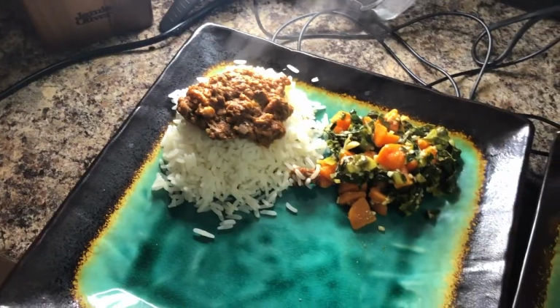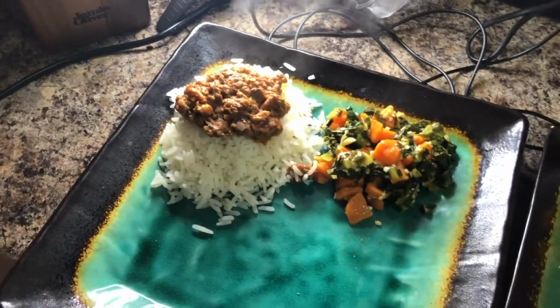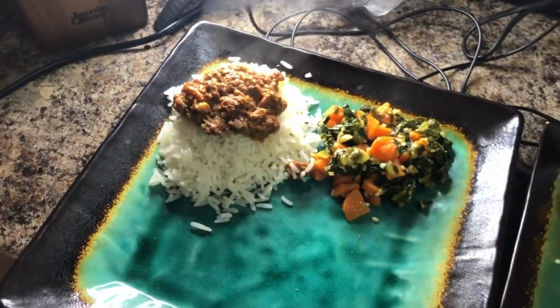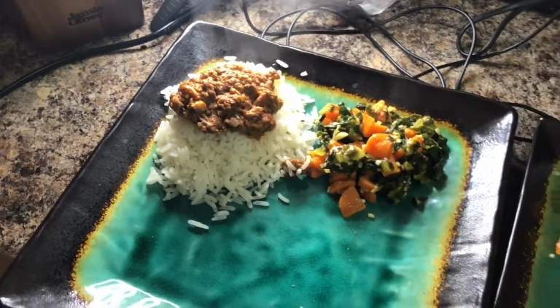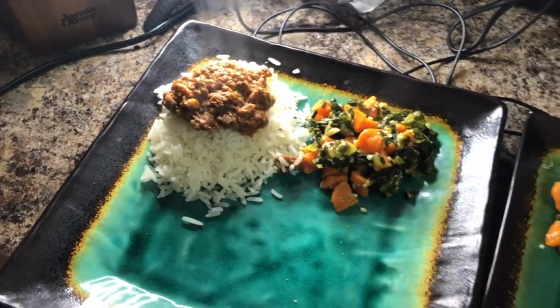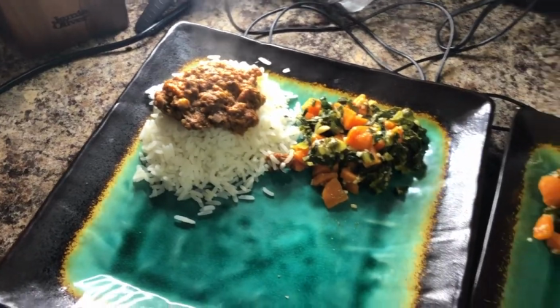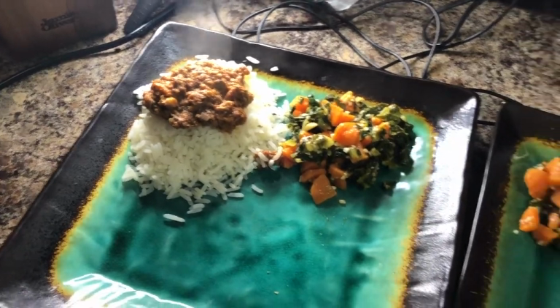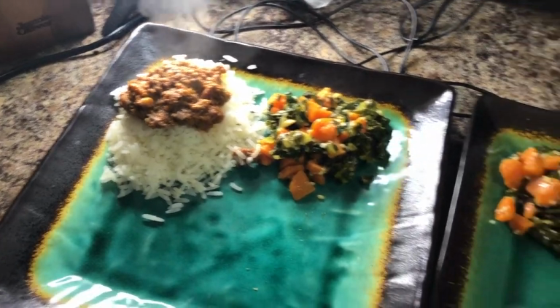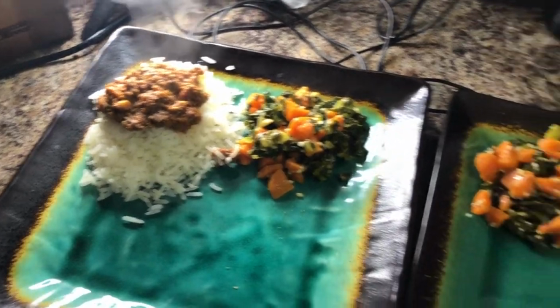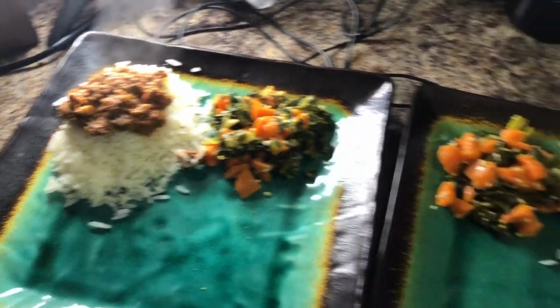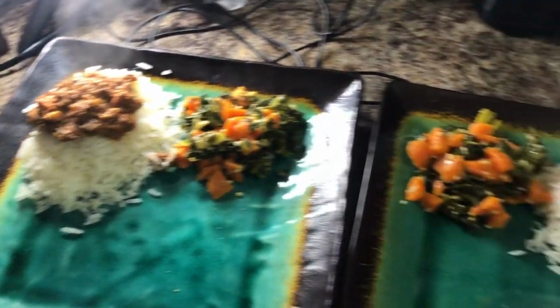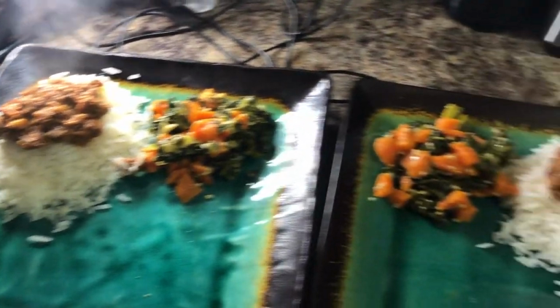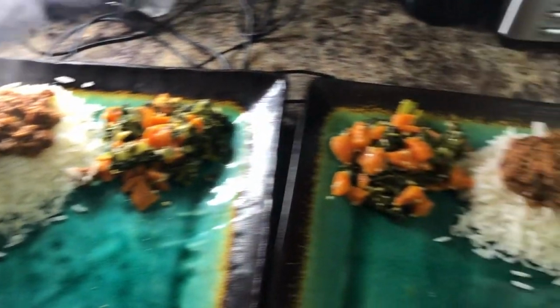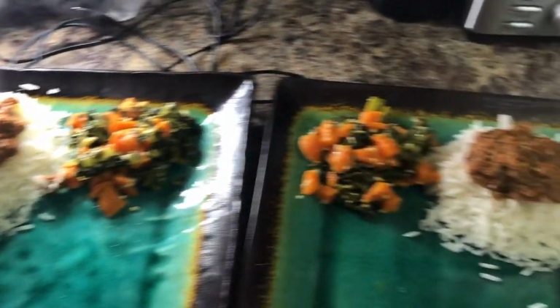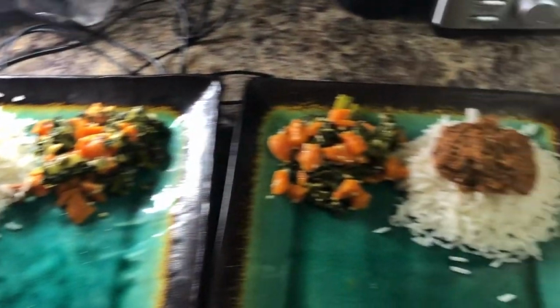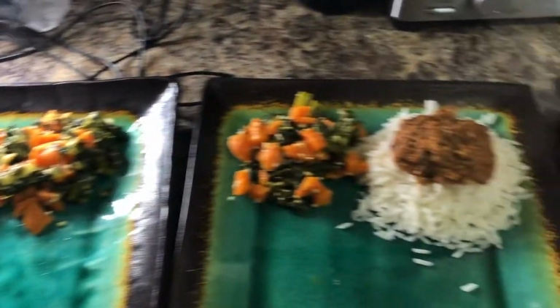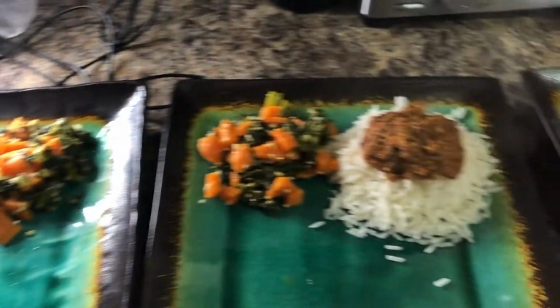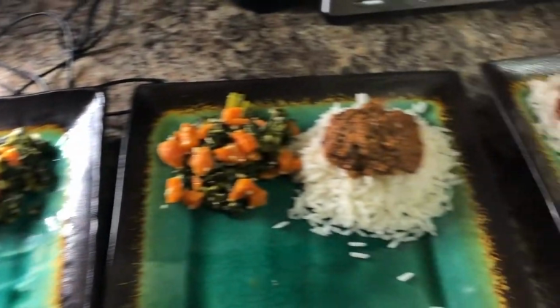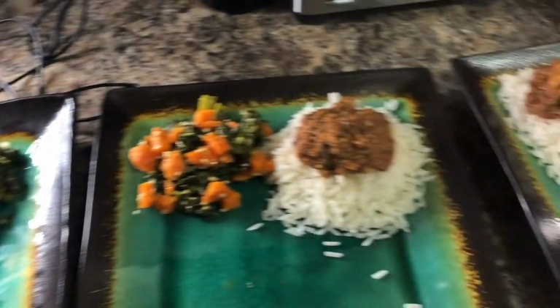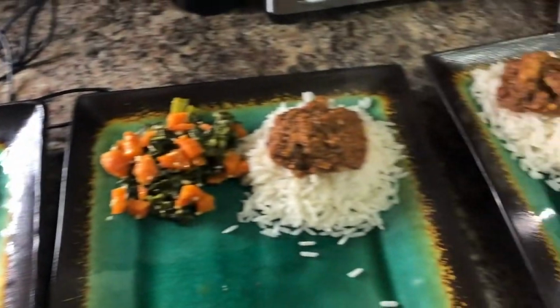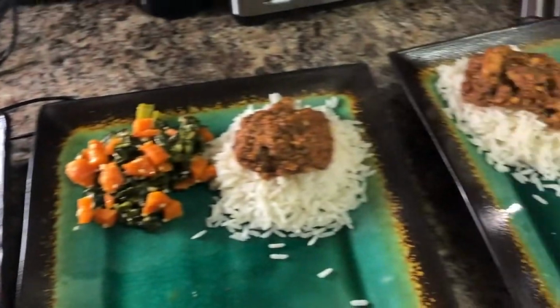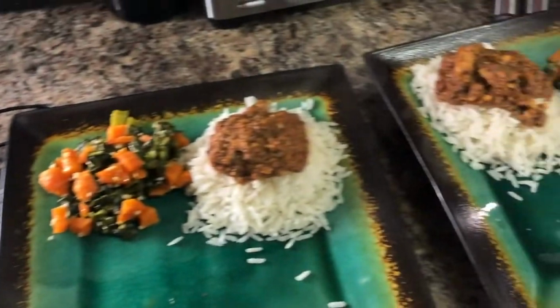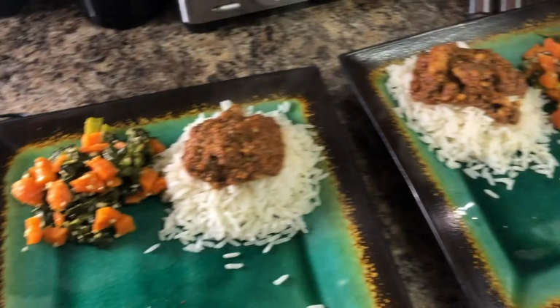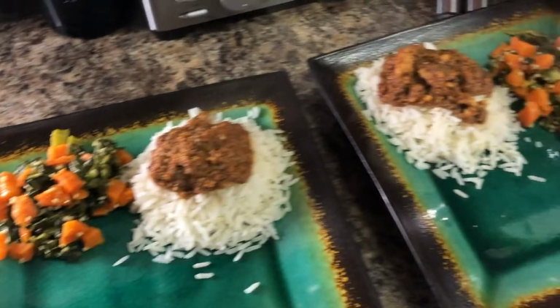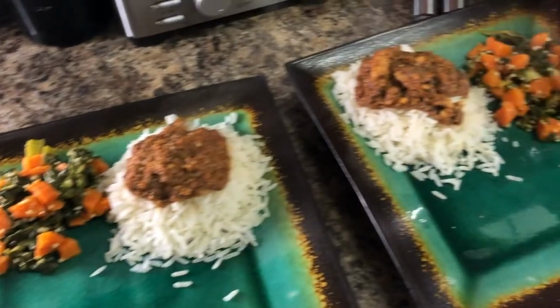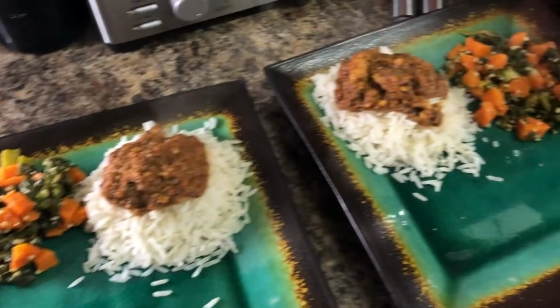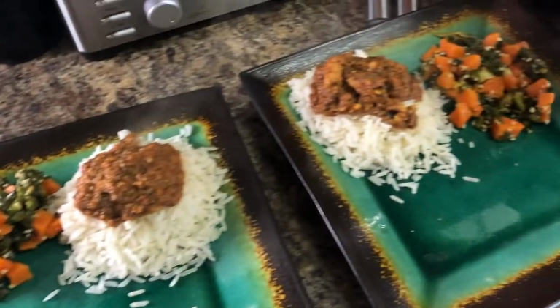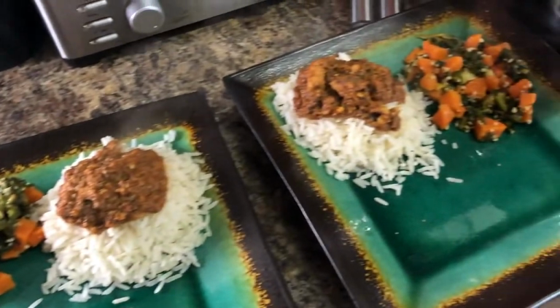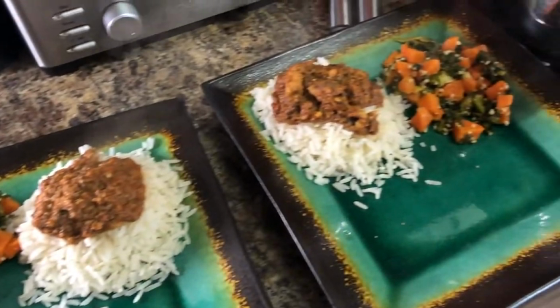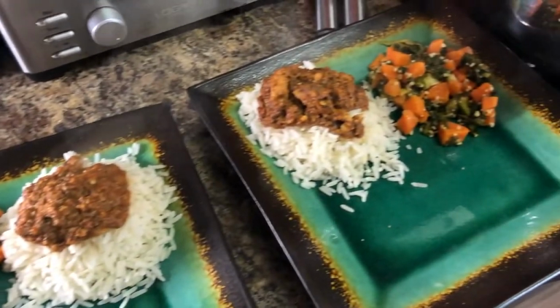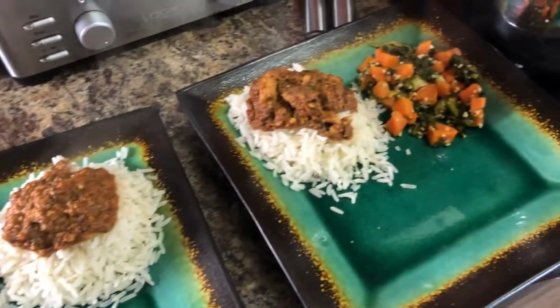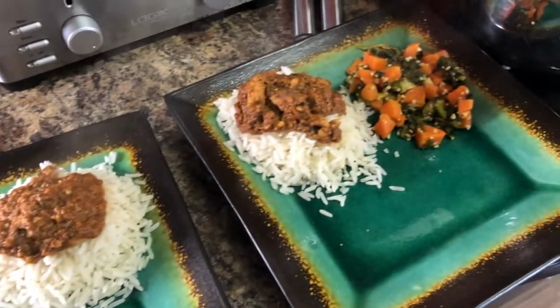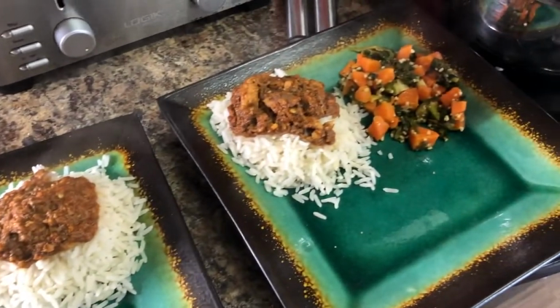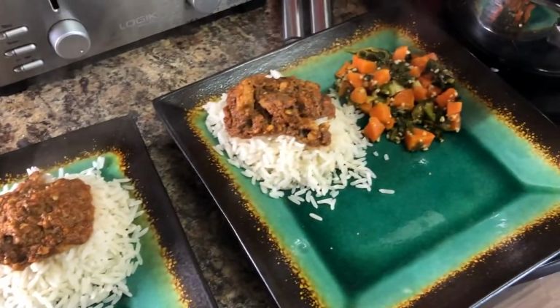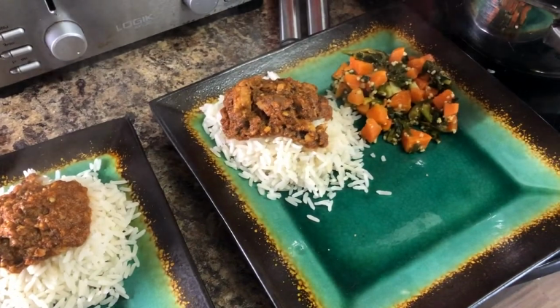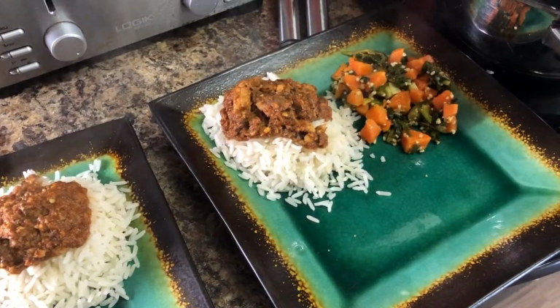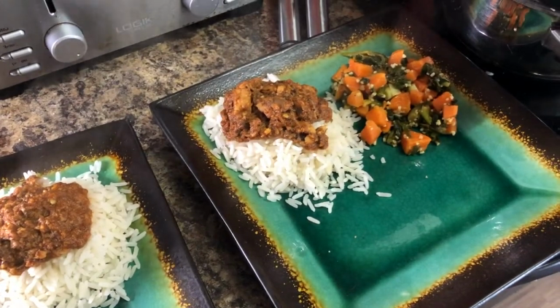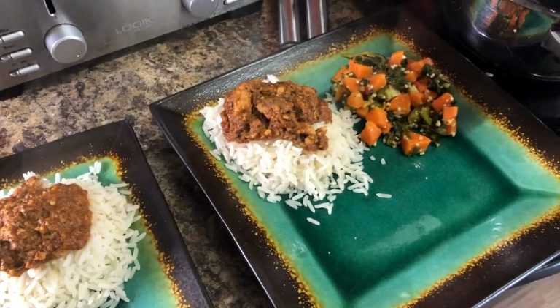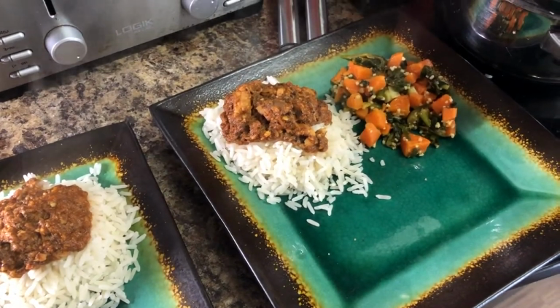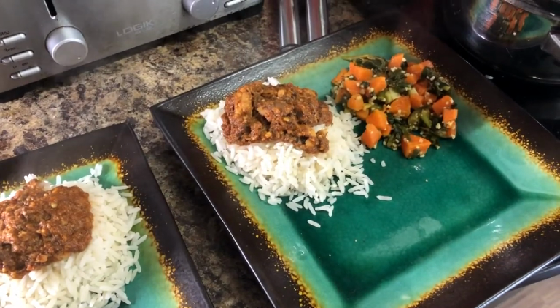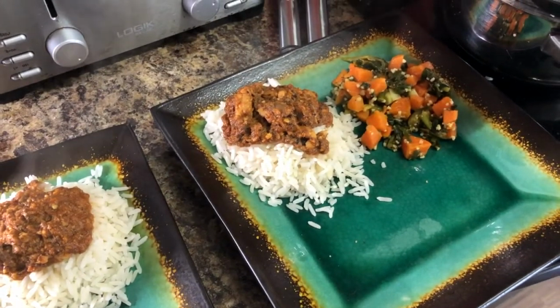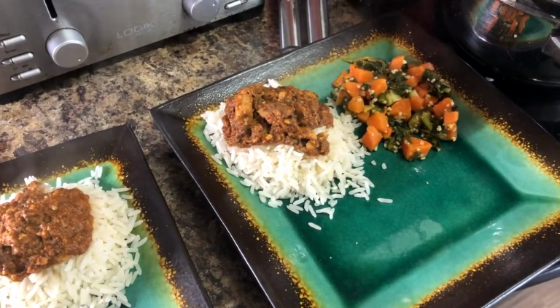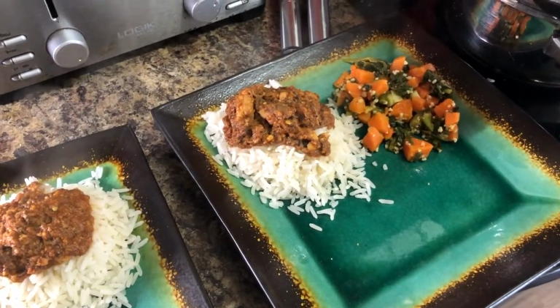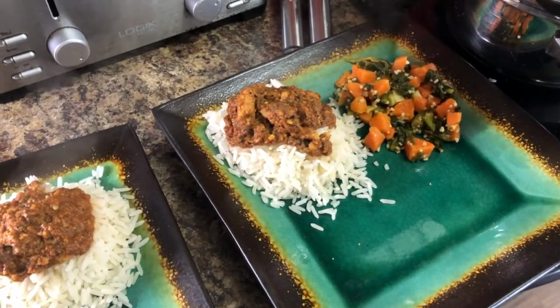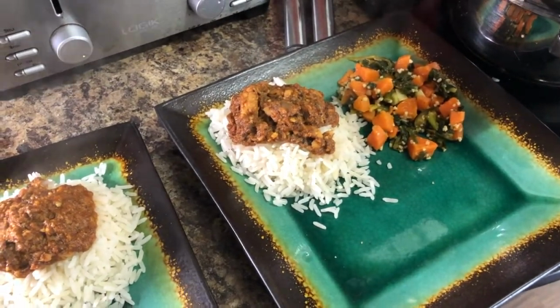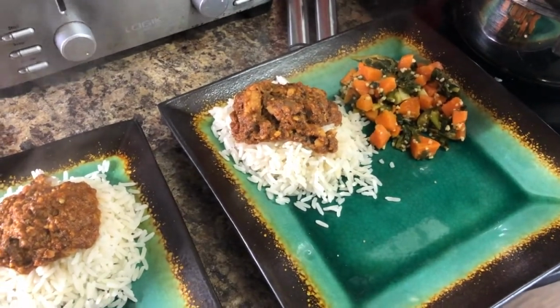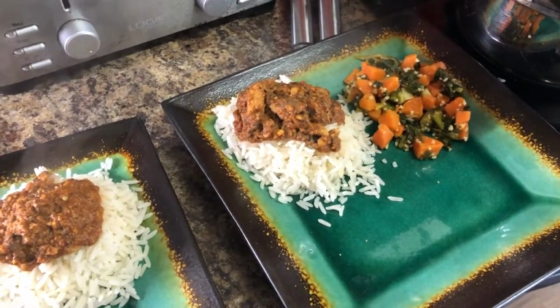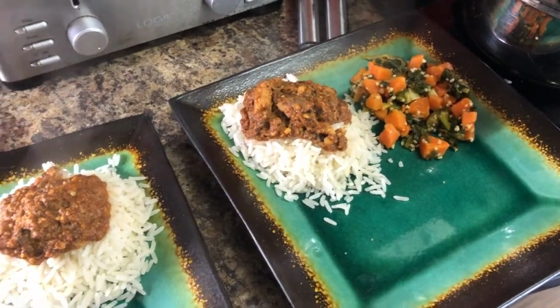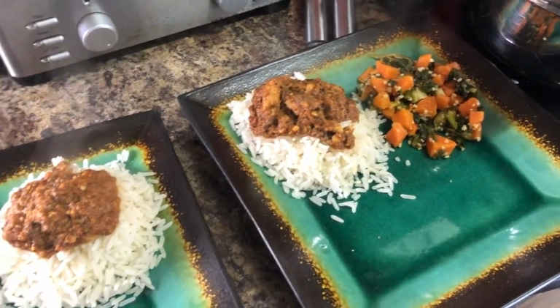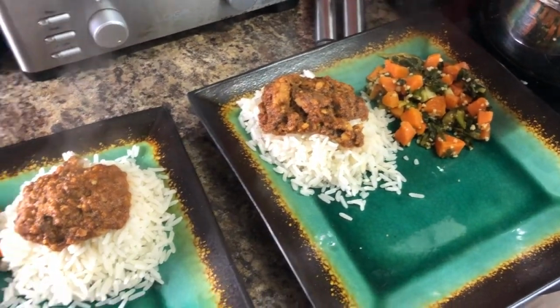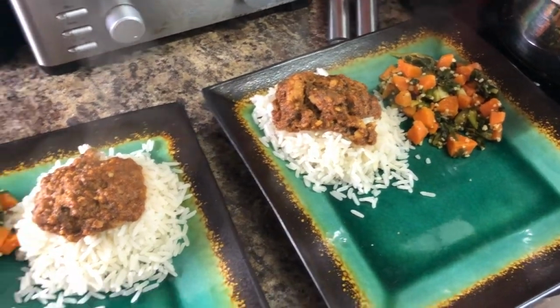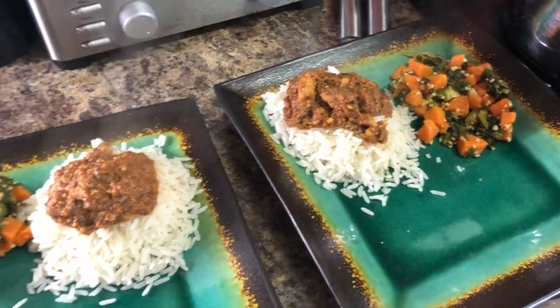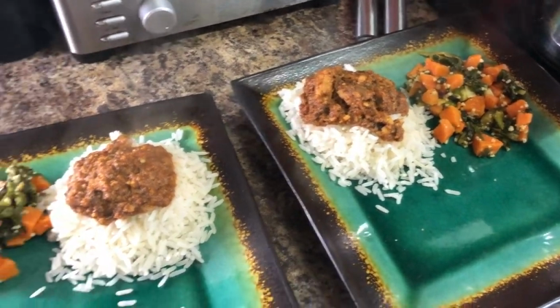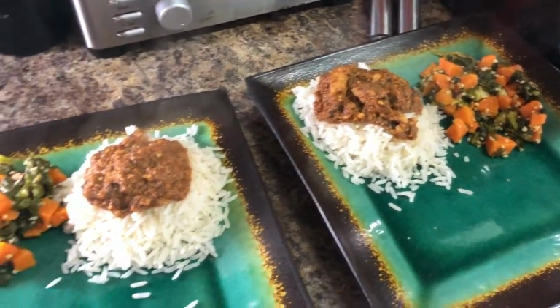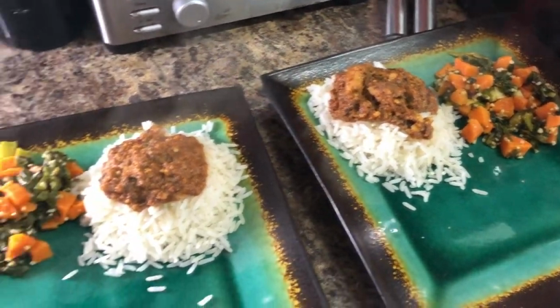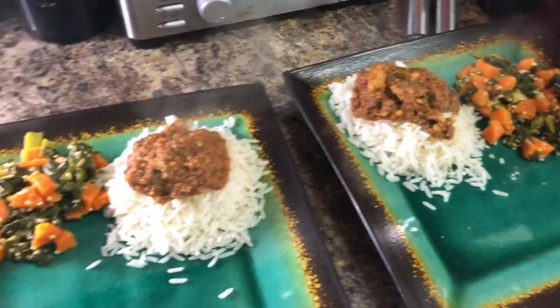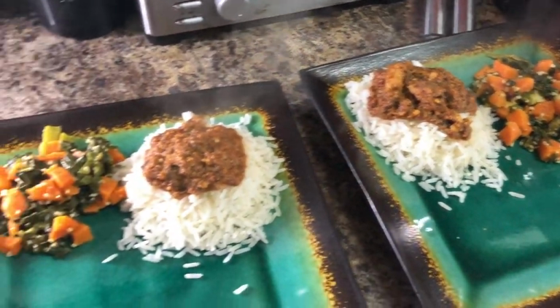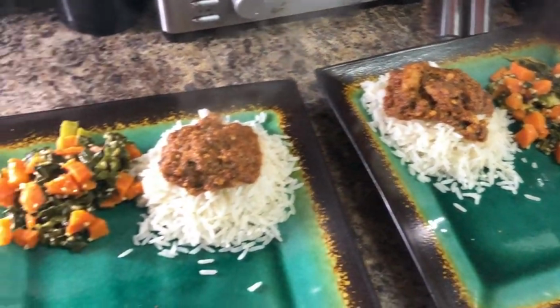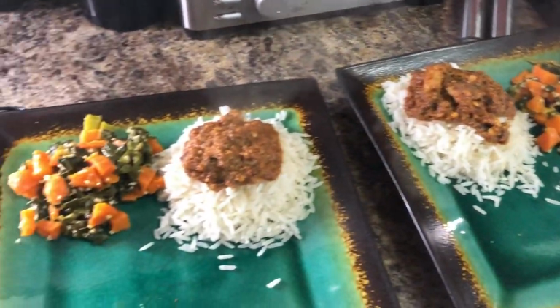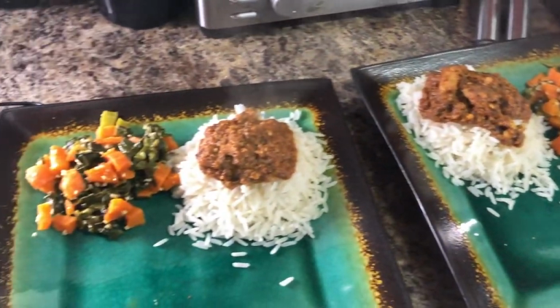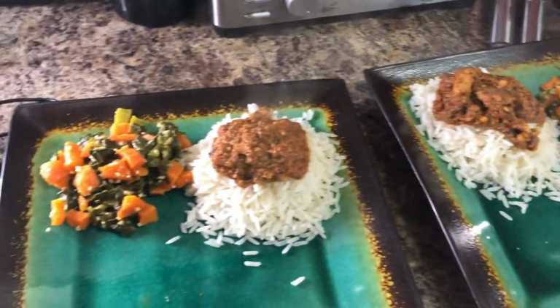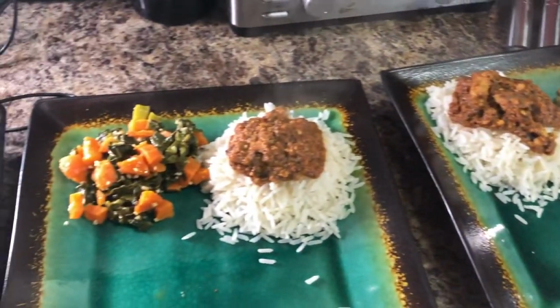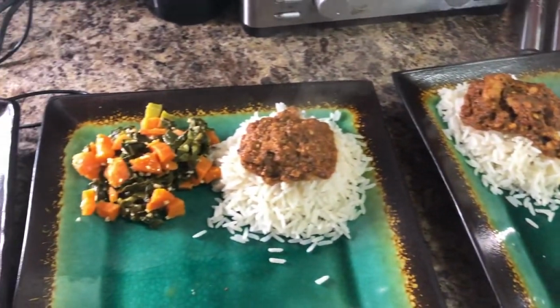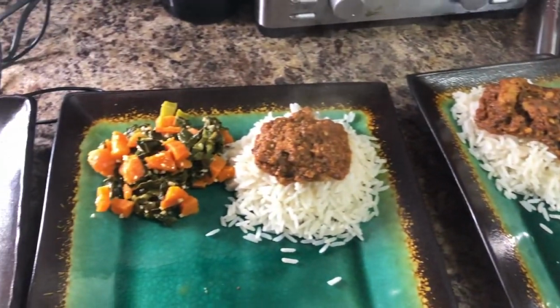And that is a meal on a budget. I hope you enjoyed. Thanks for watching. See you in the next episode of Gimba Diaries.